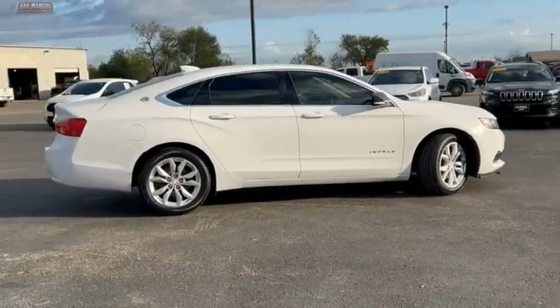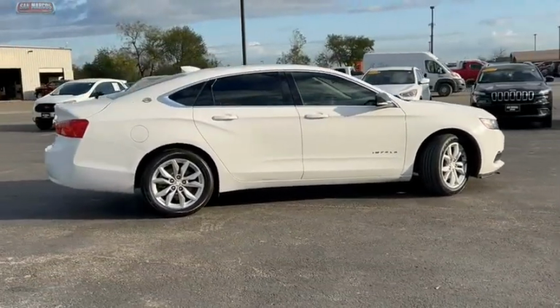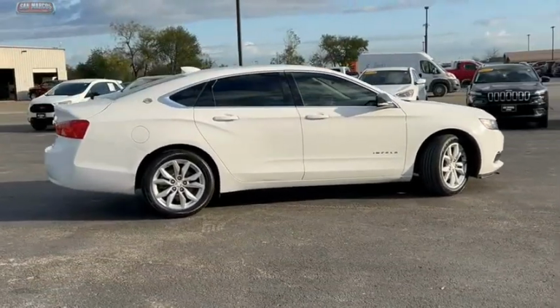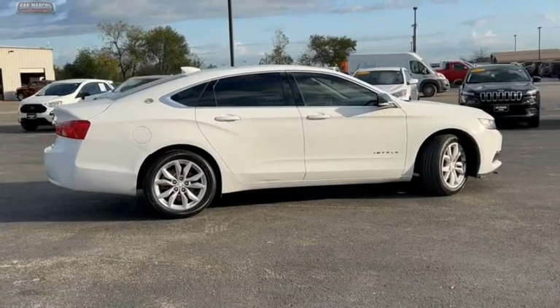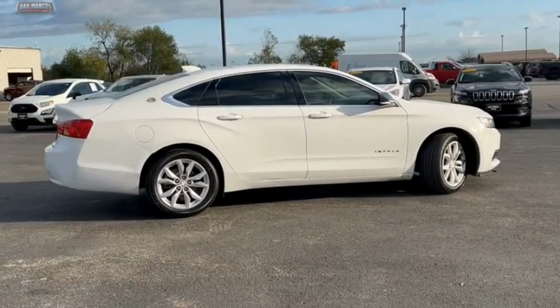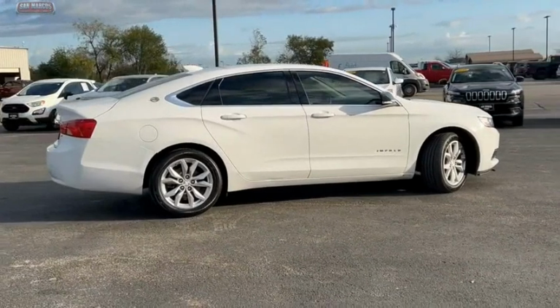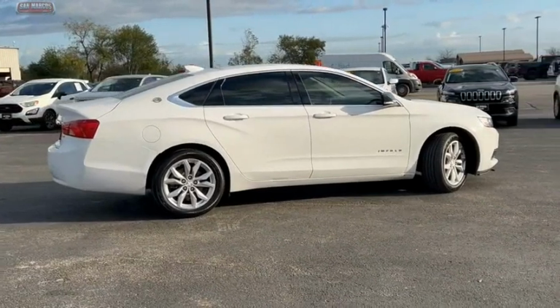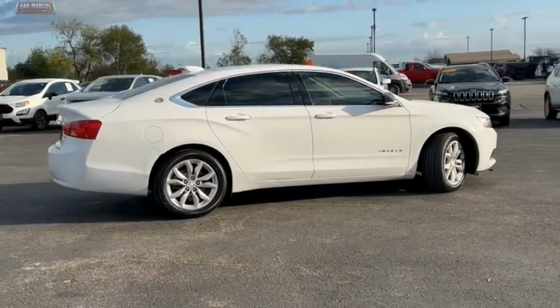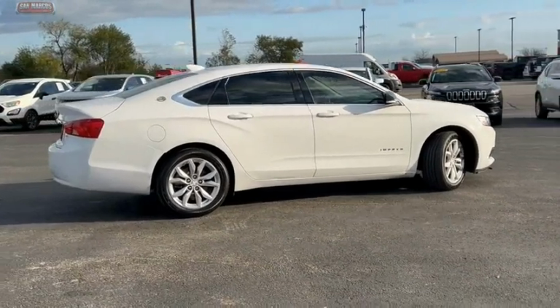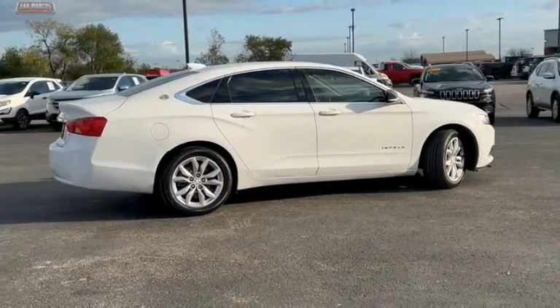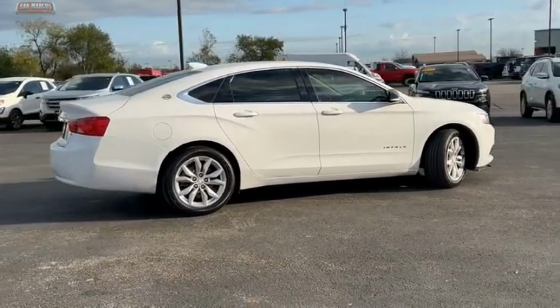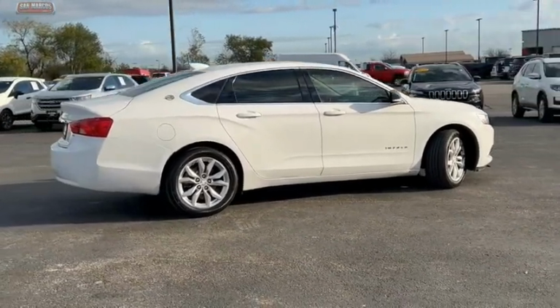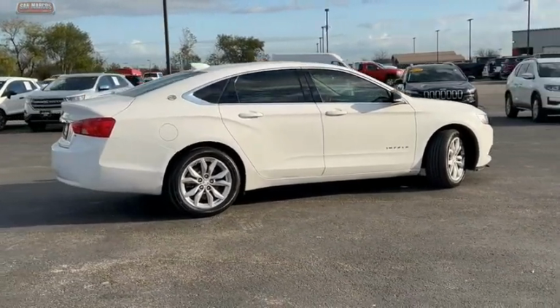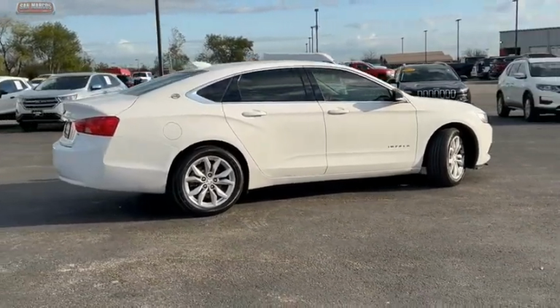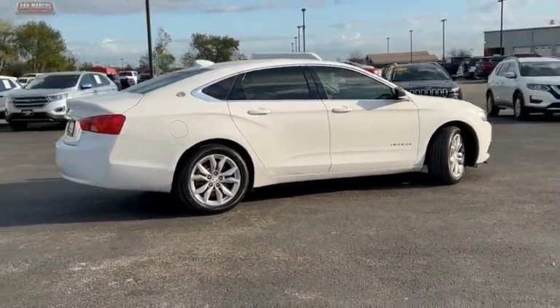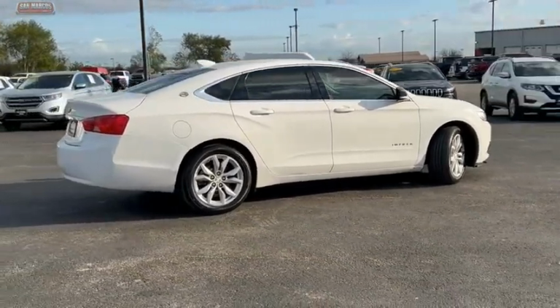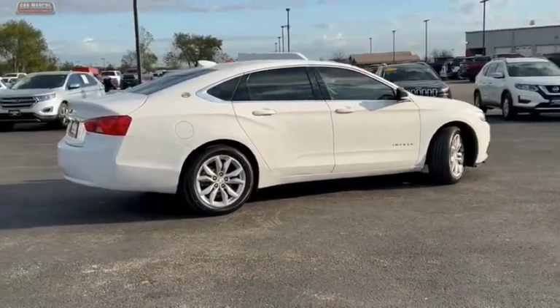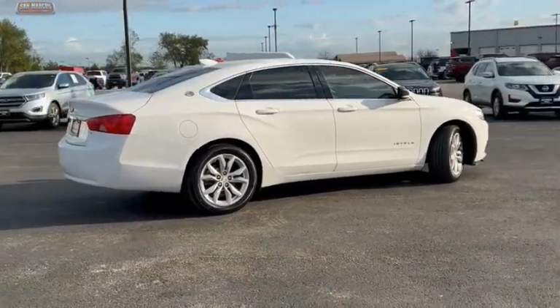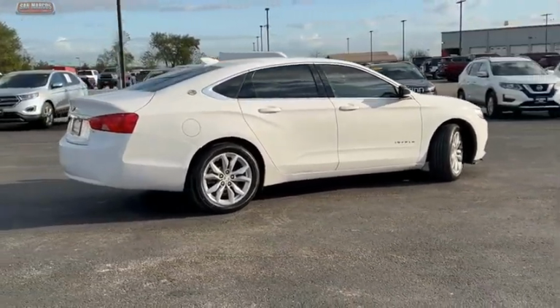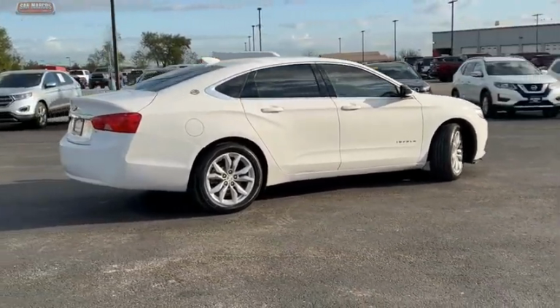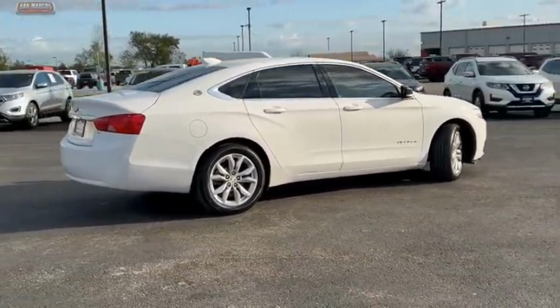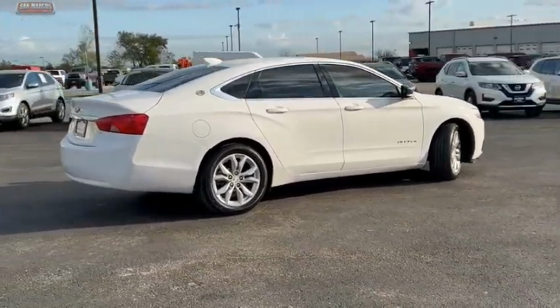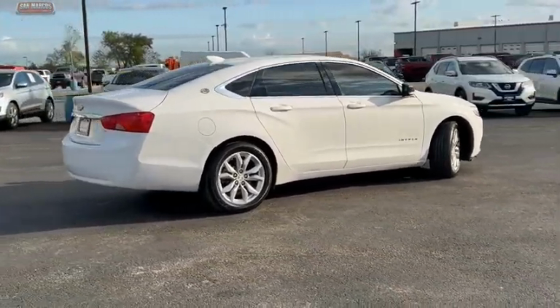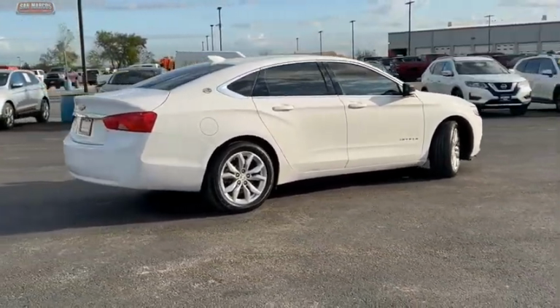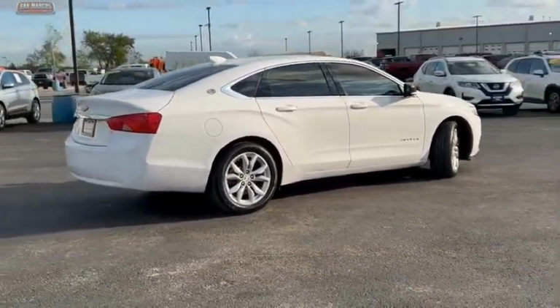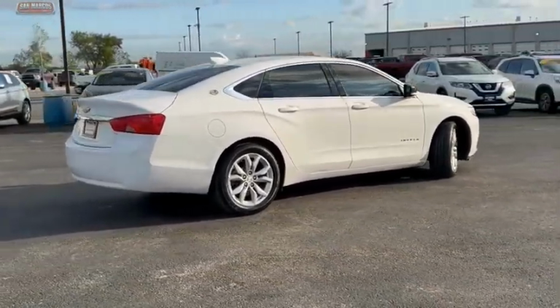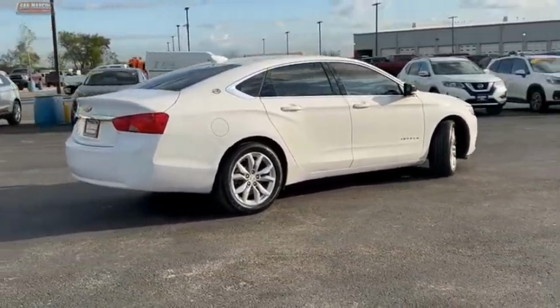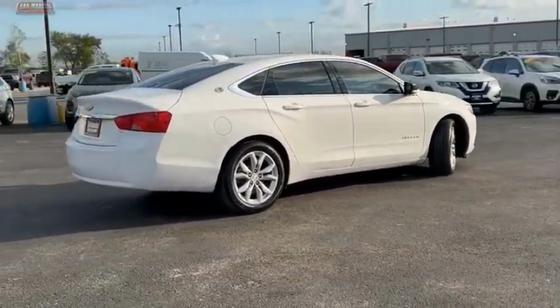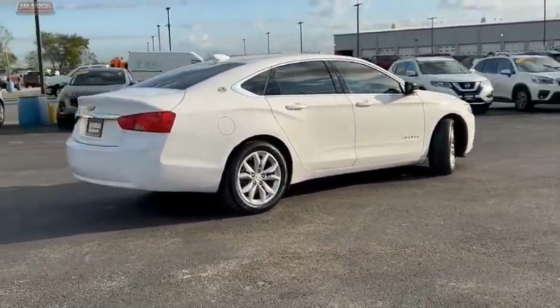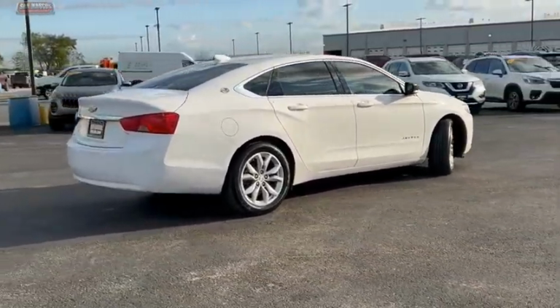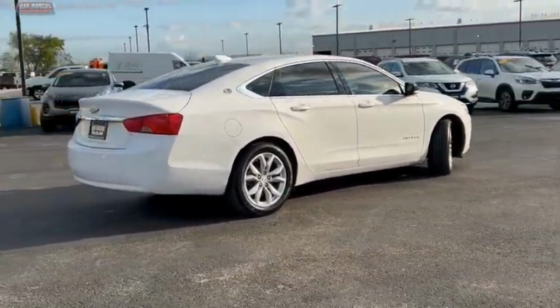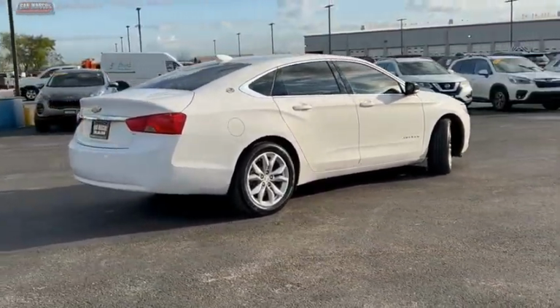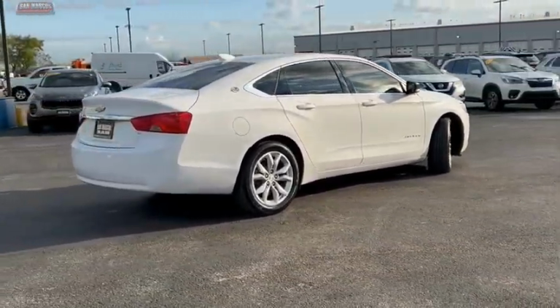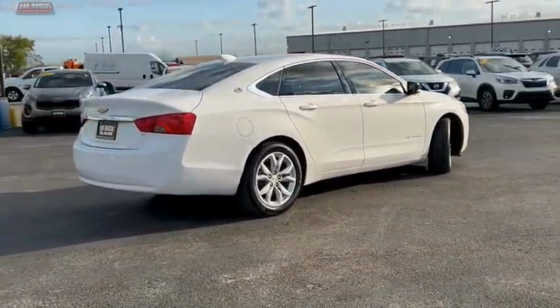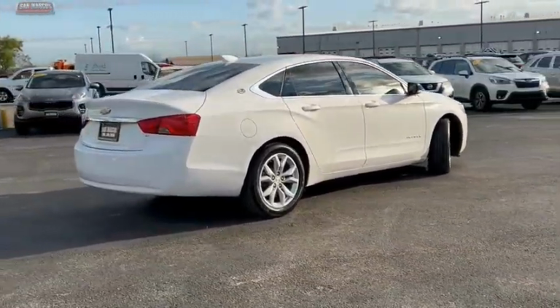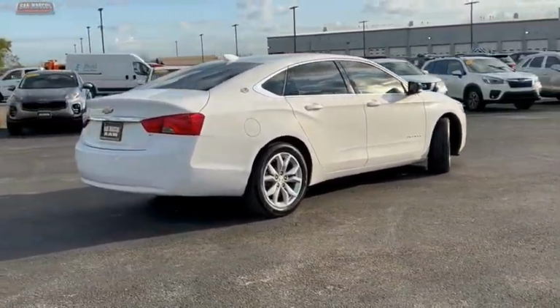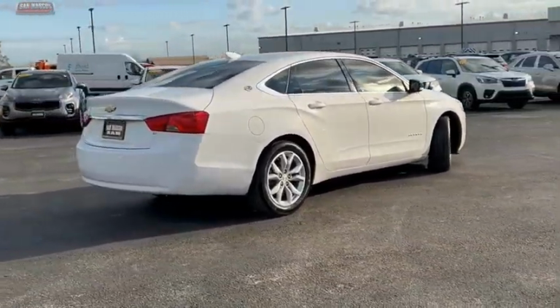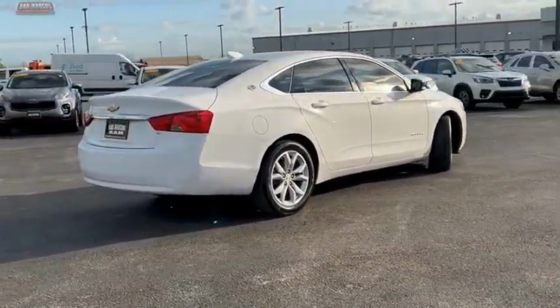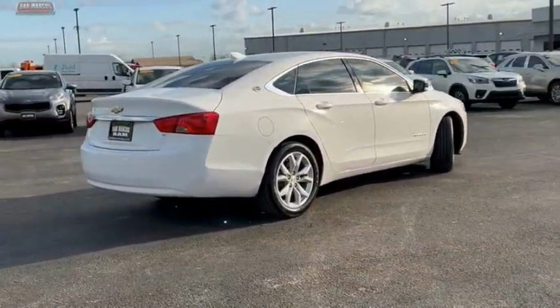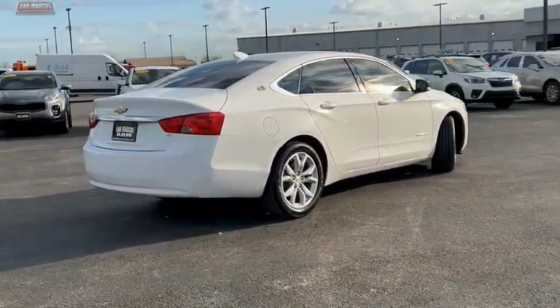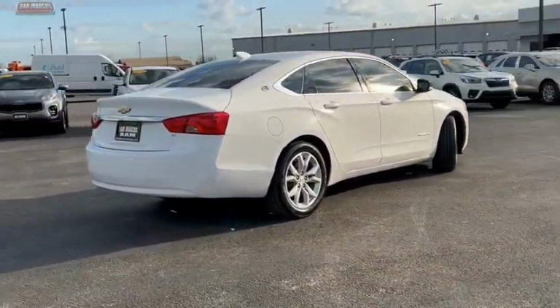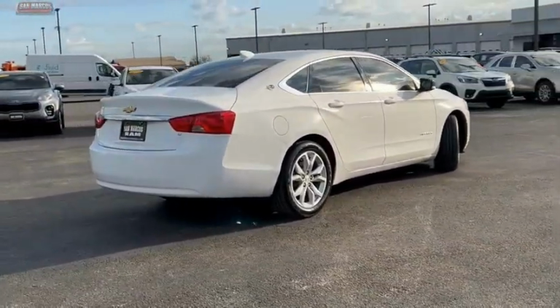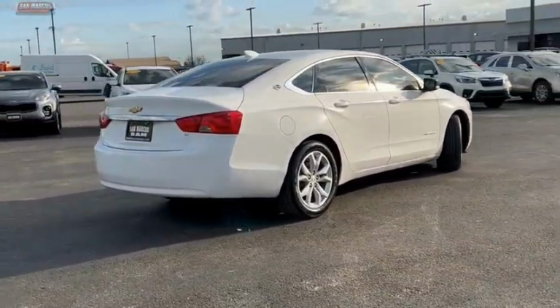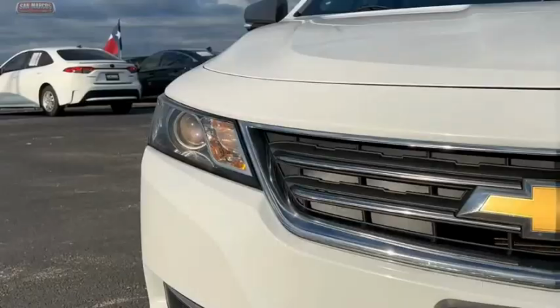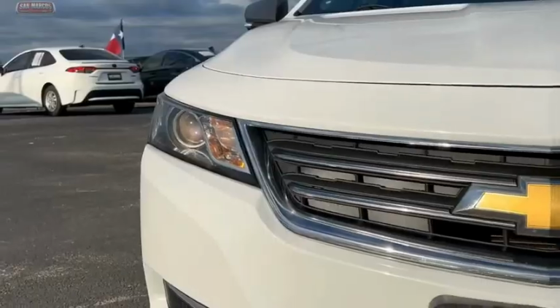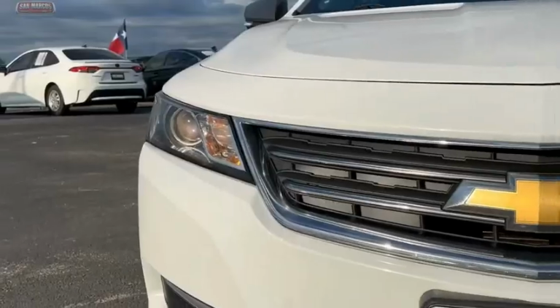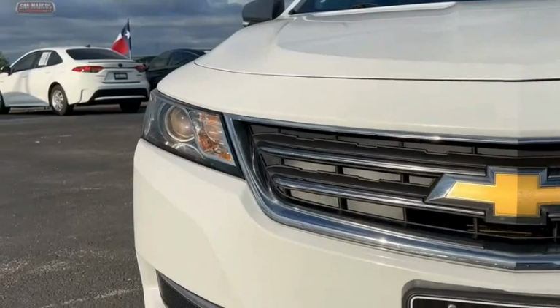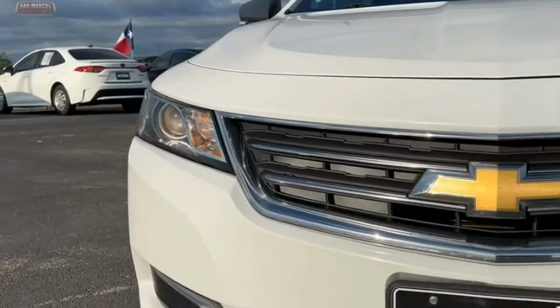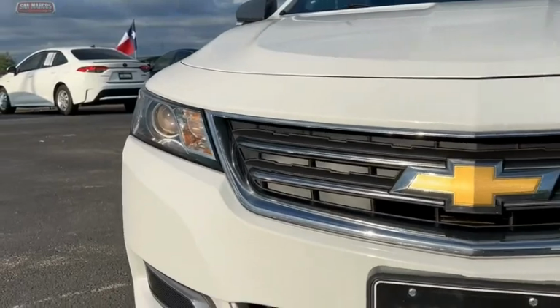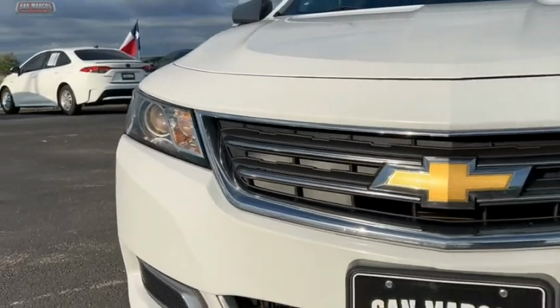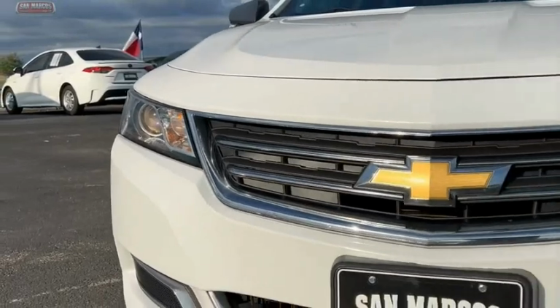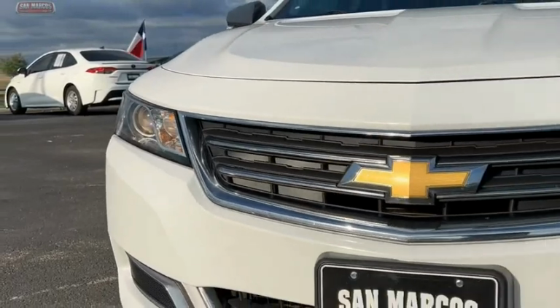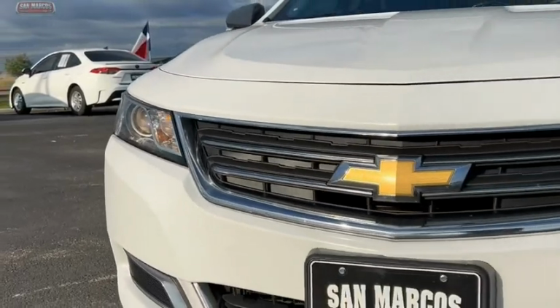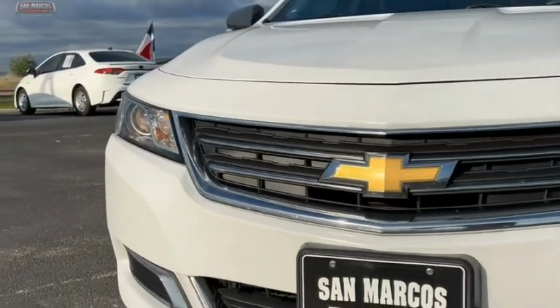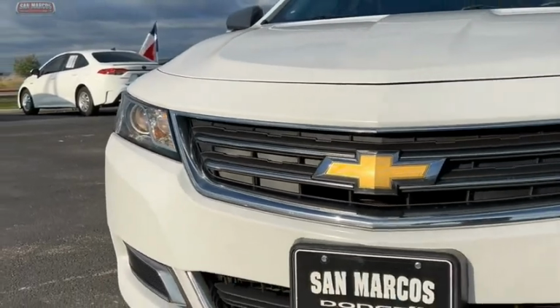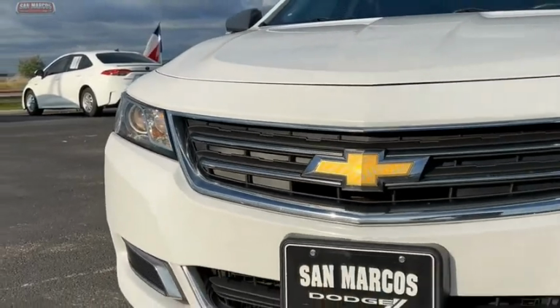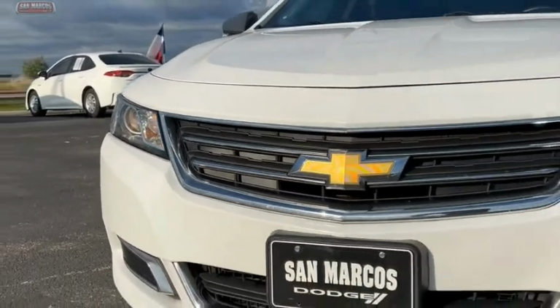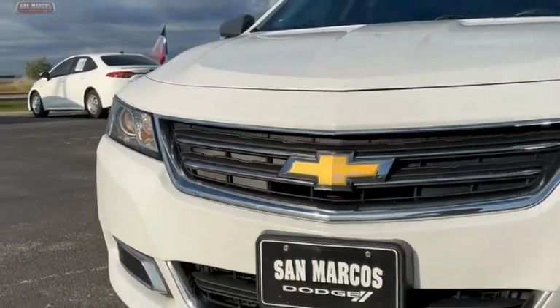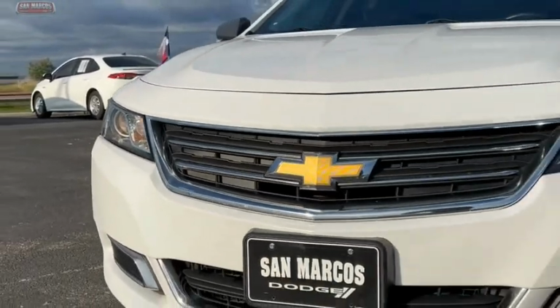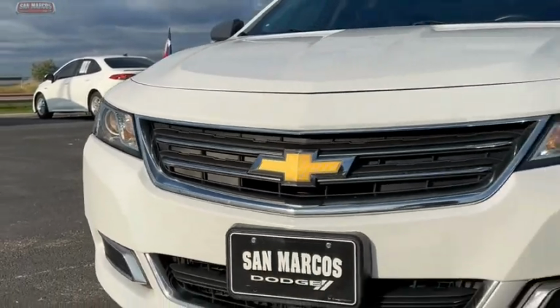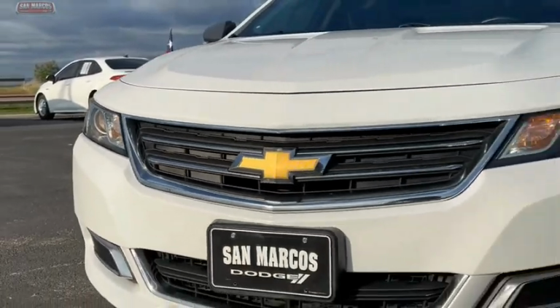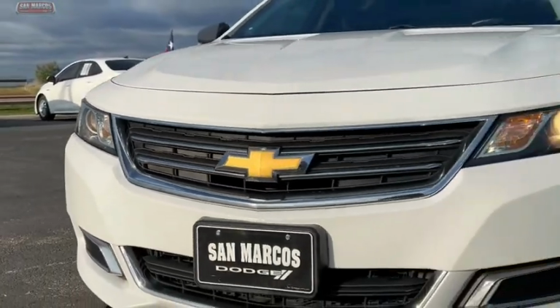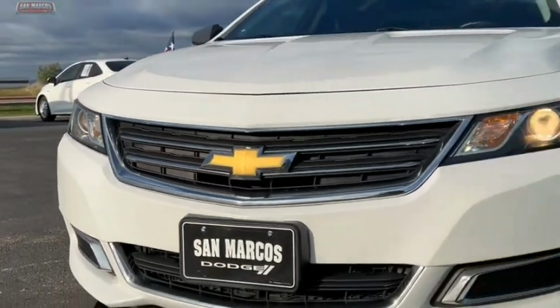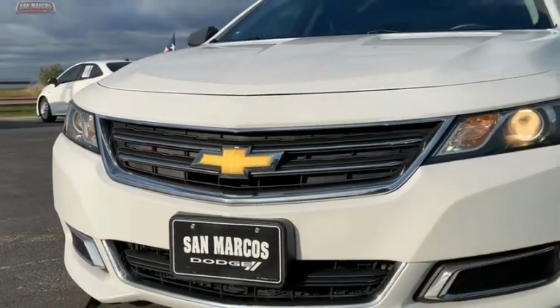This vehicle has less than 90,000 miles. Wouldn't you look great in this vehicle? Stop in today and see for yourself.